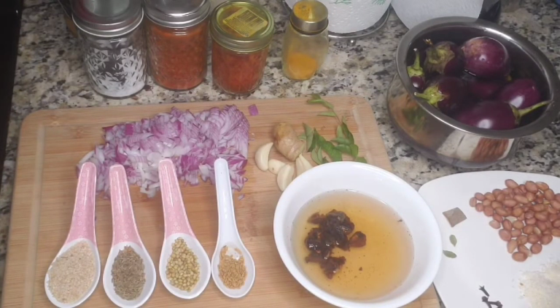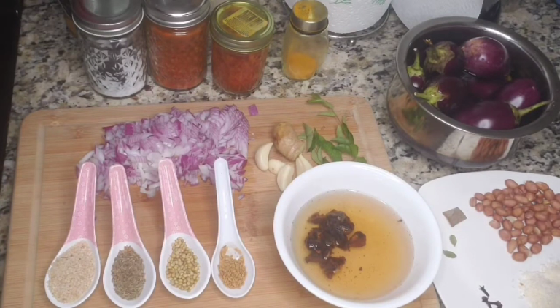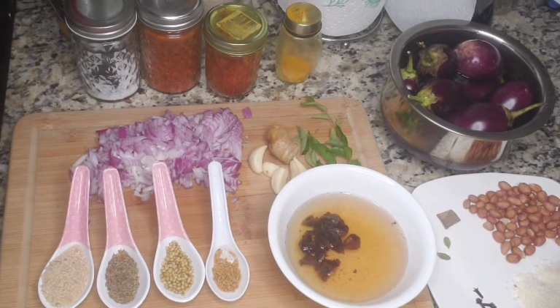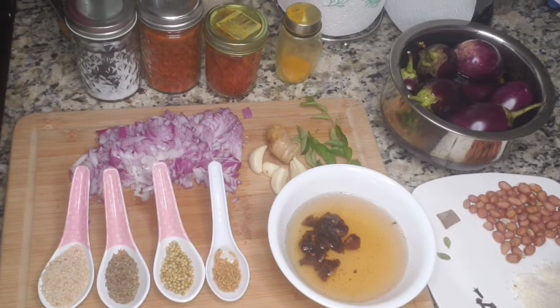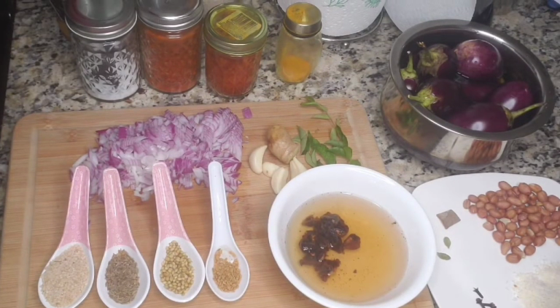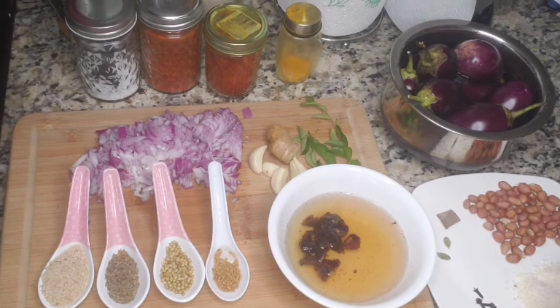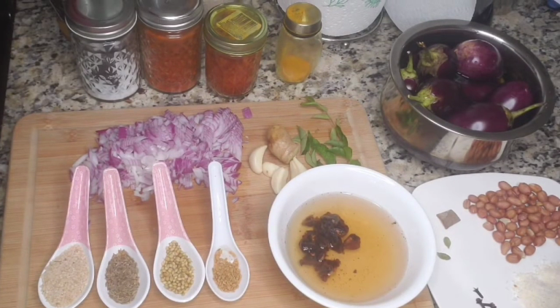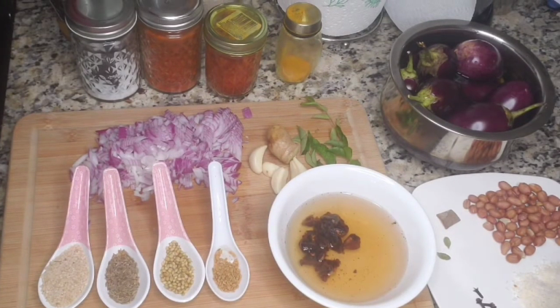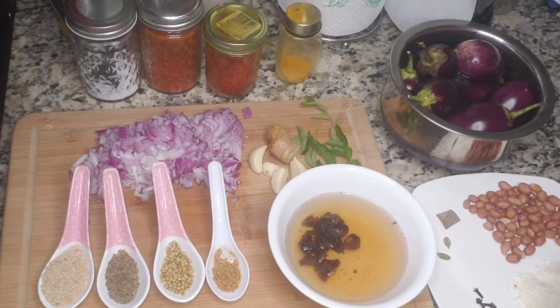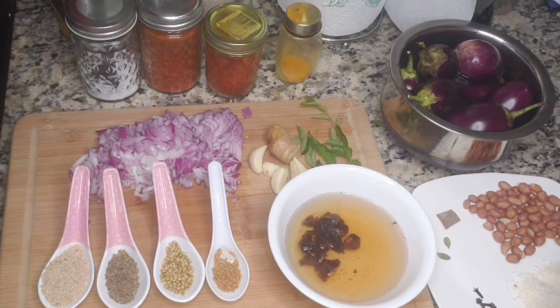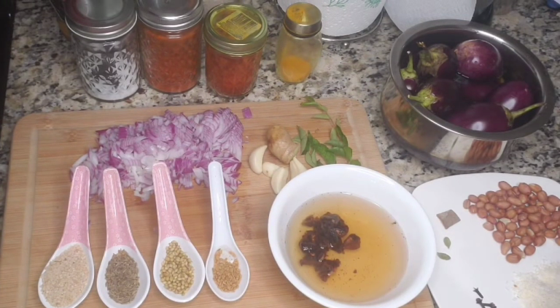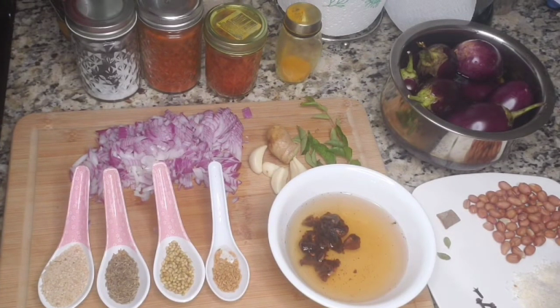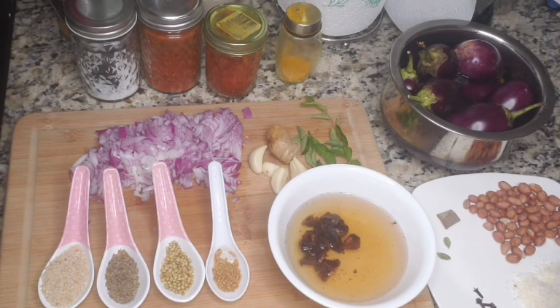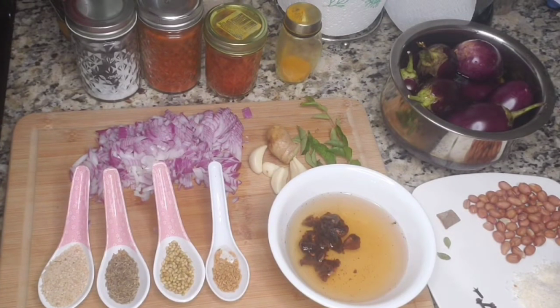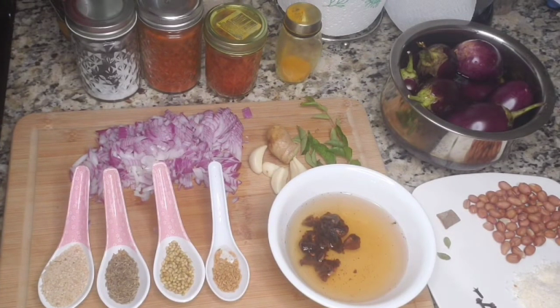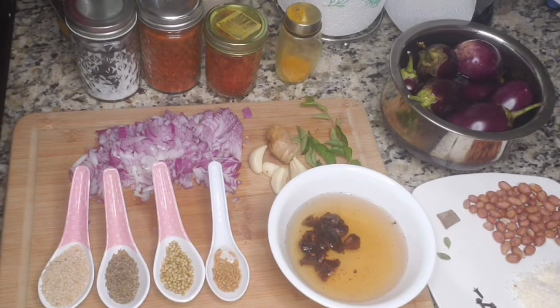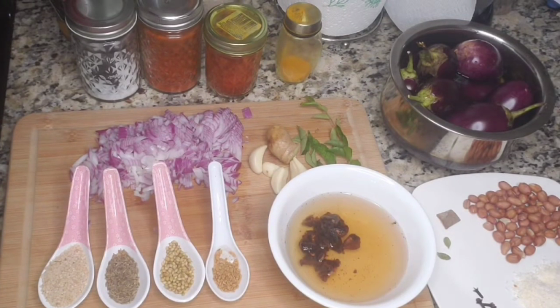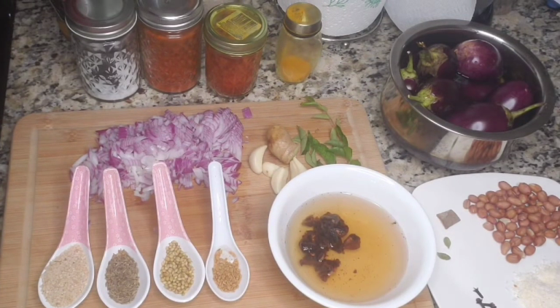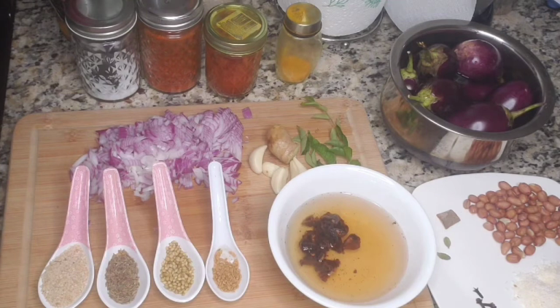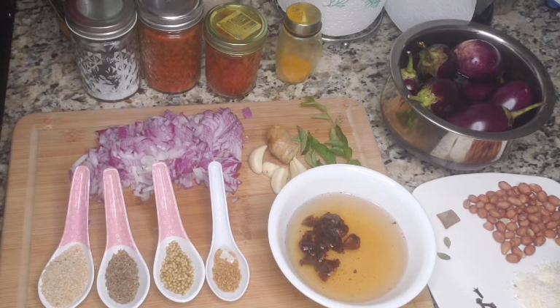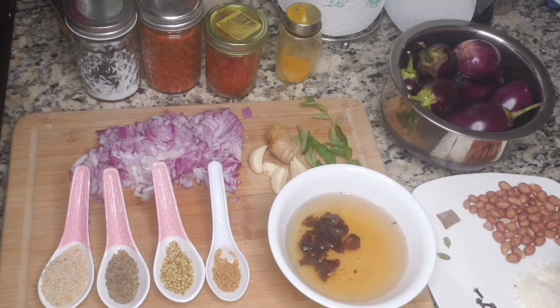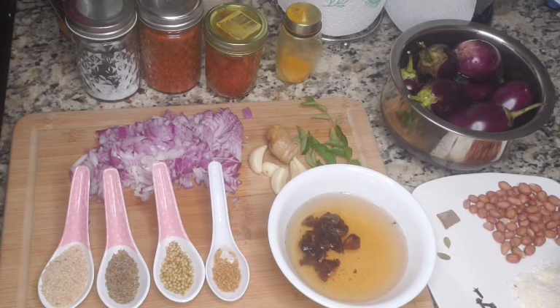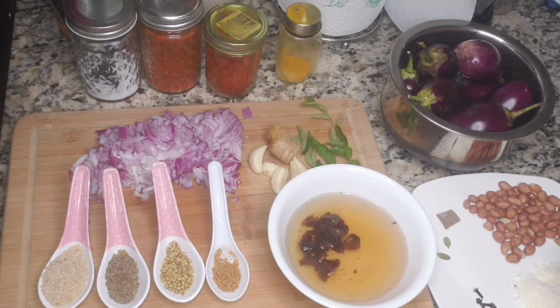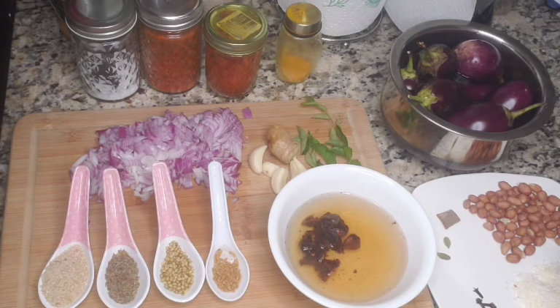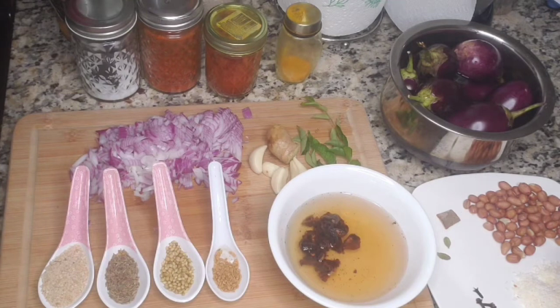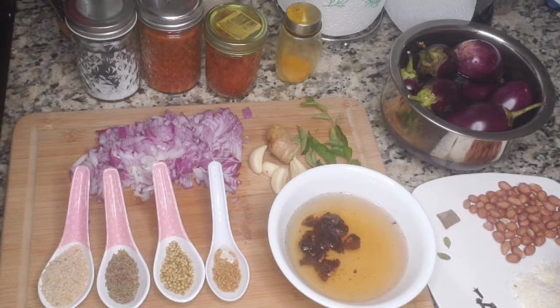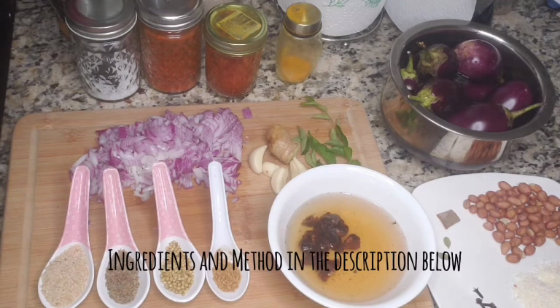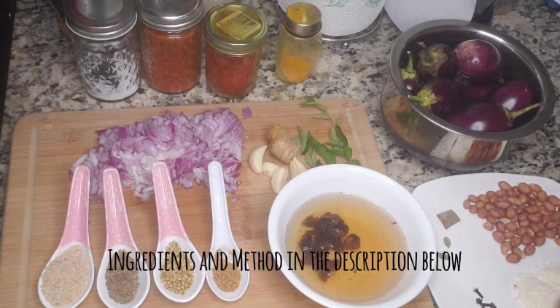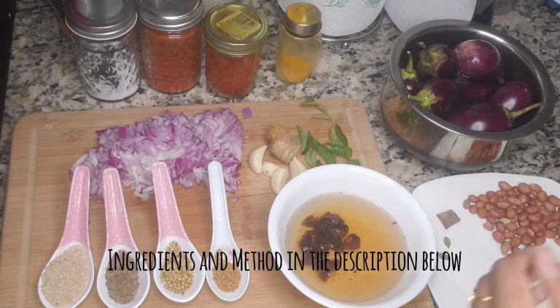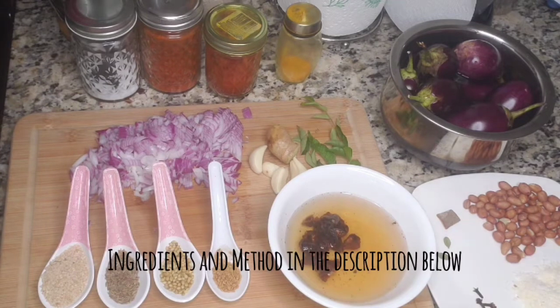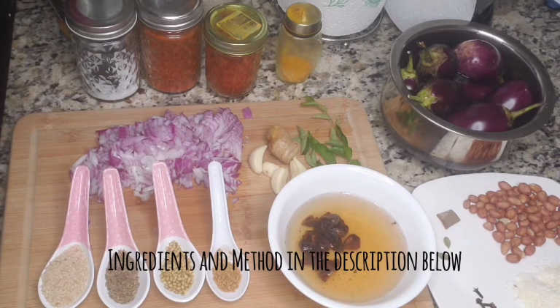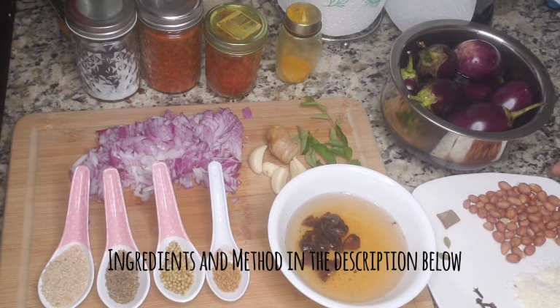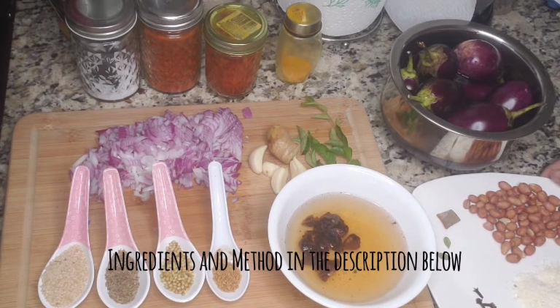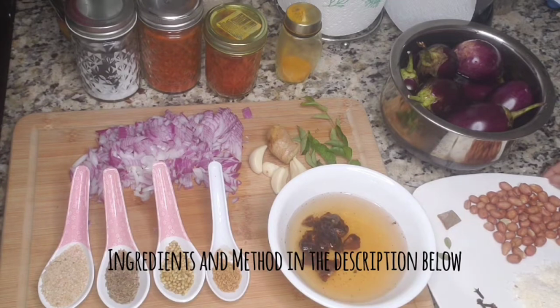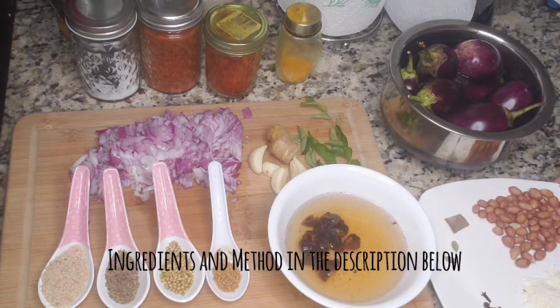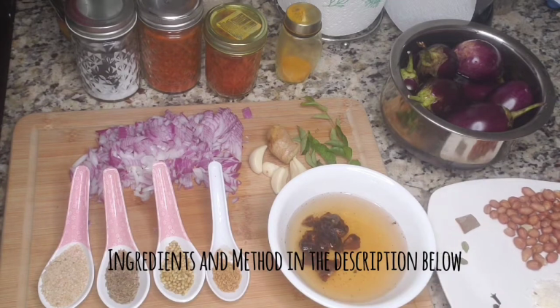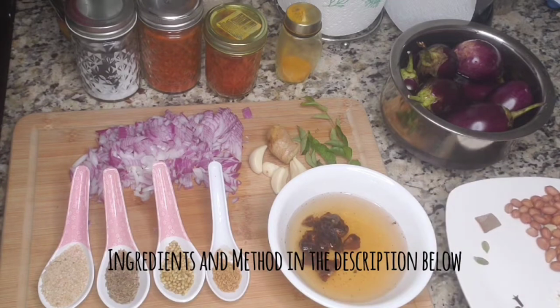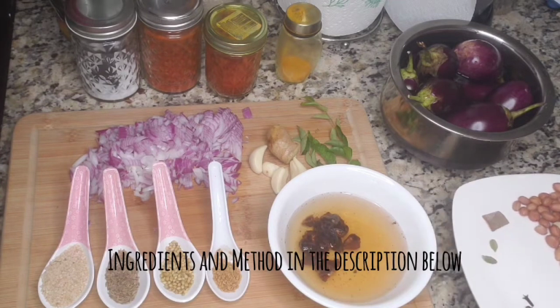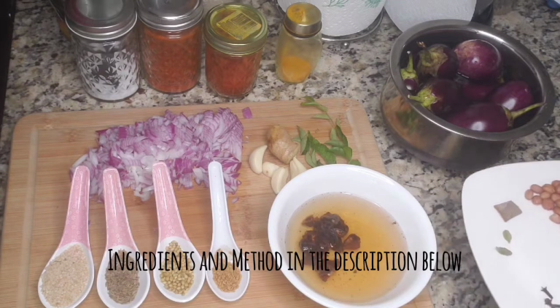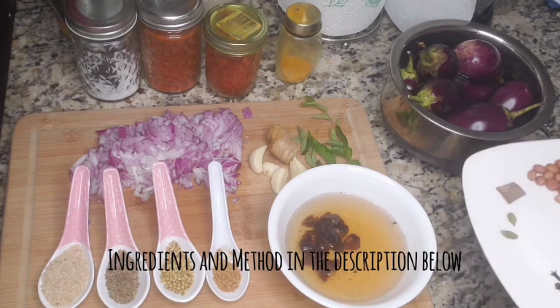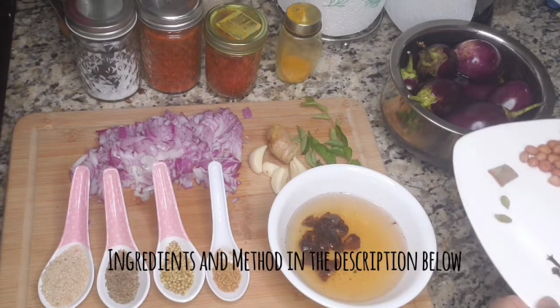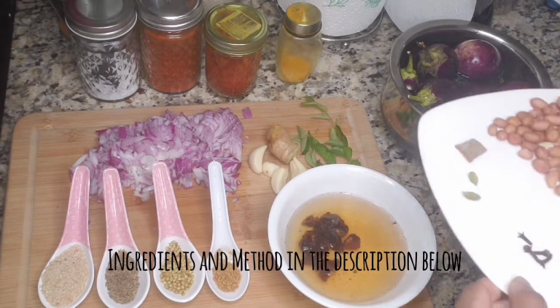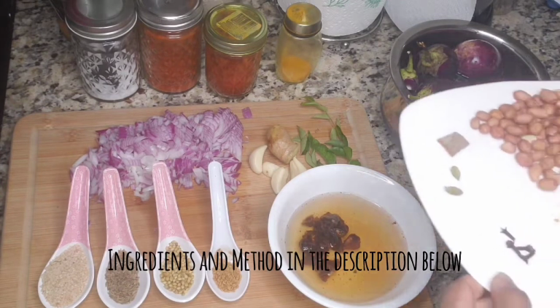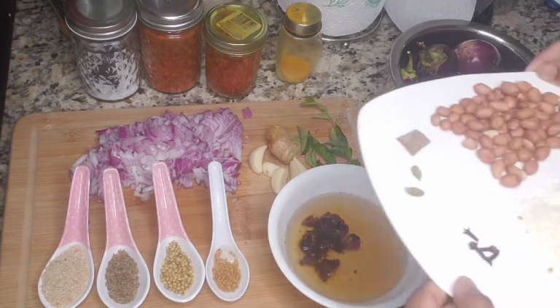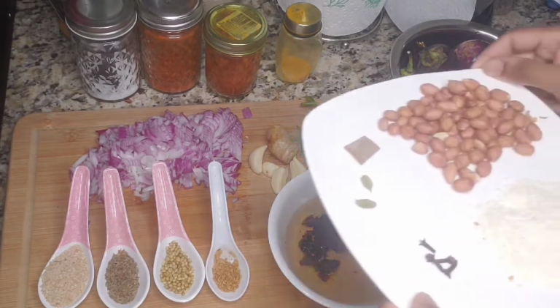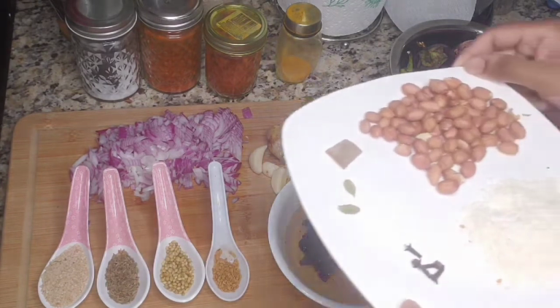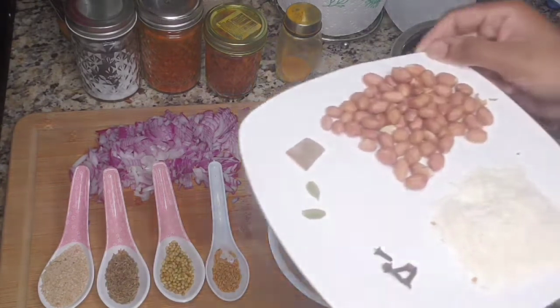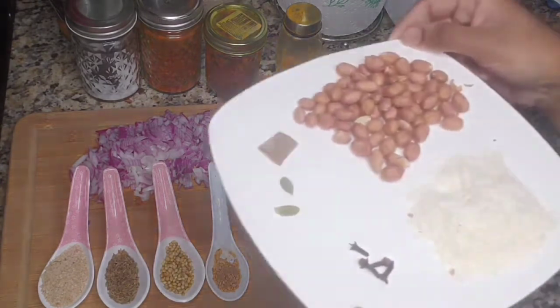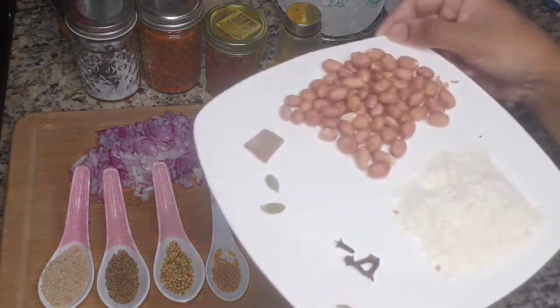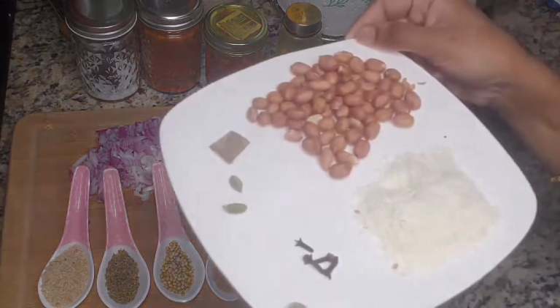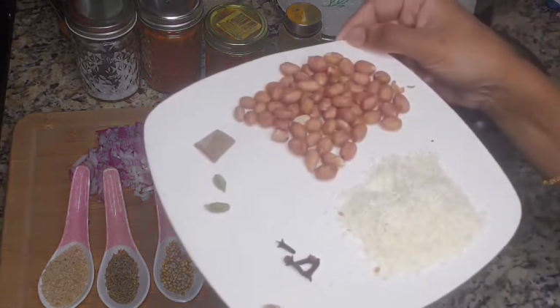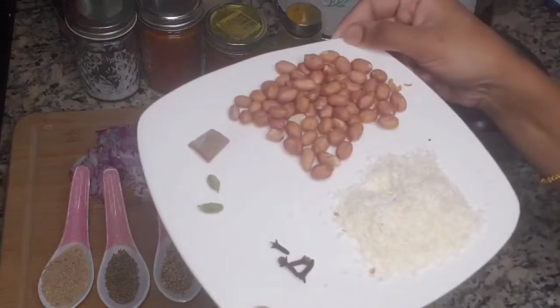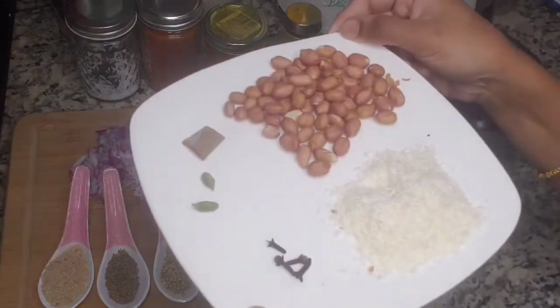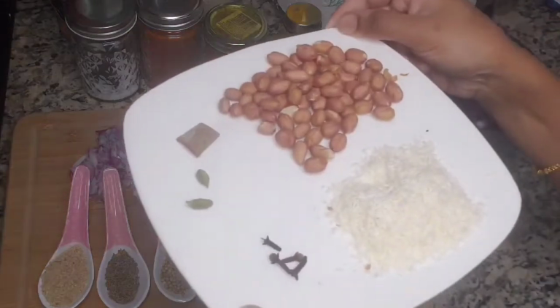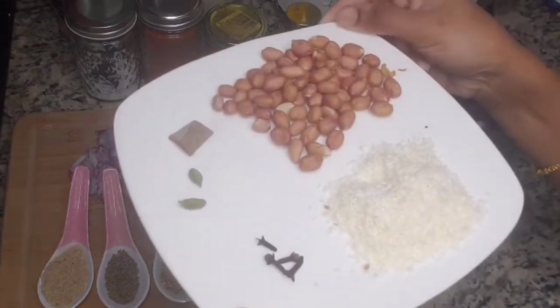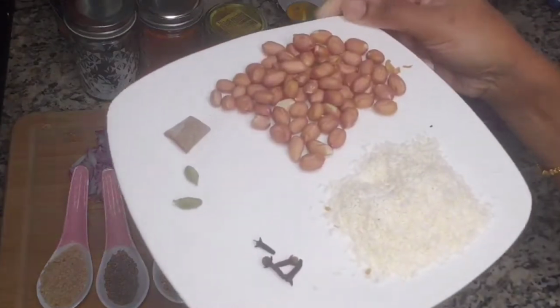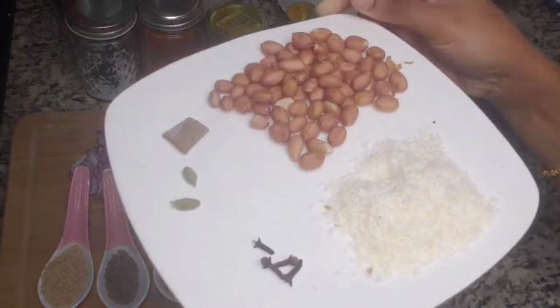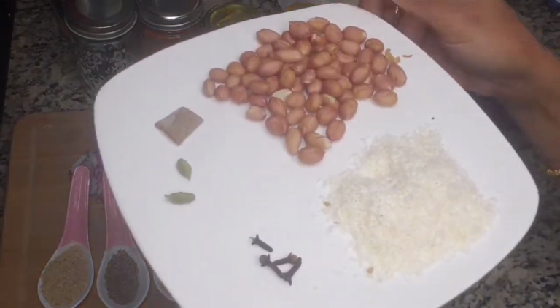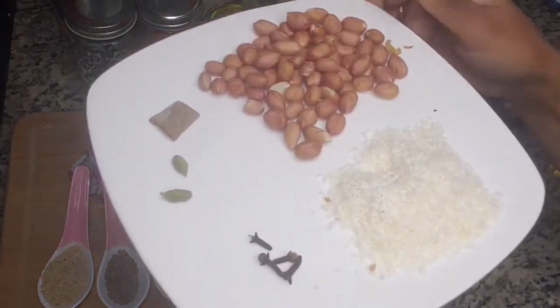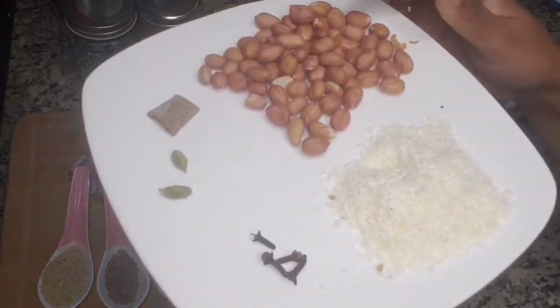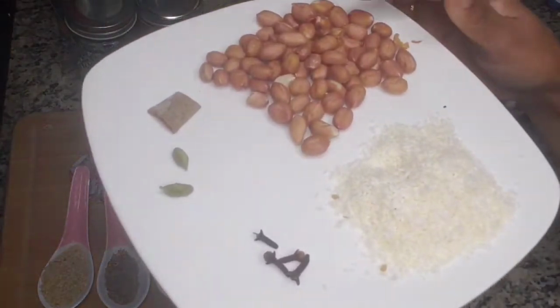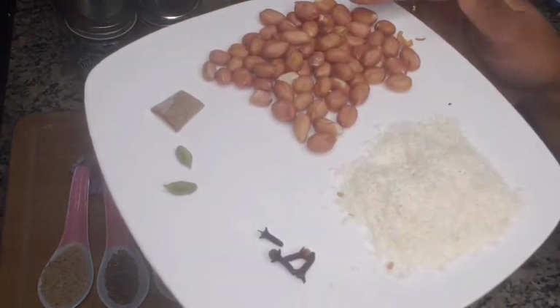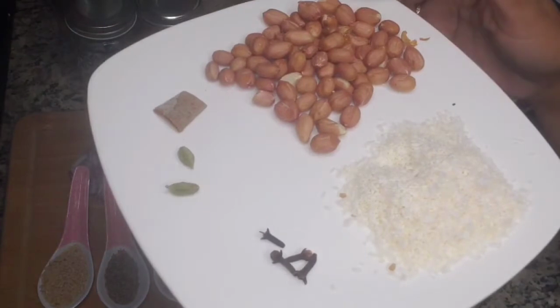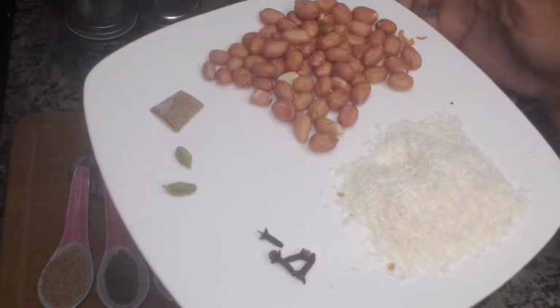Hi, welcome to Harika's home cooking. Today I am going to show you how to make Kutthivankaya curry. So these are the ingredients we need.